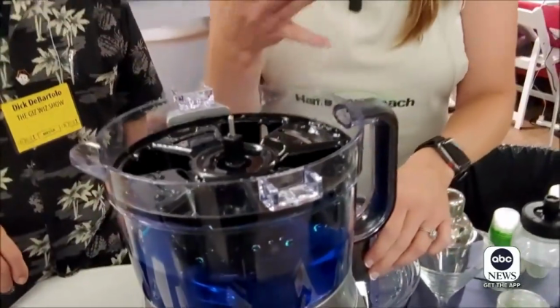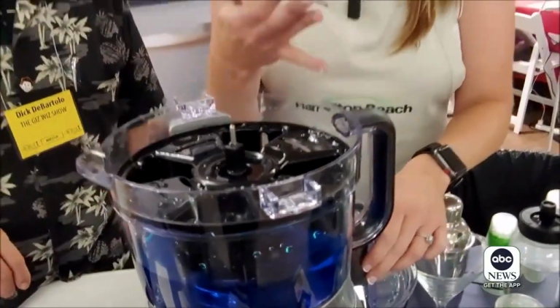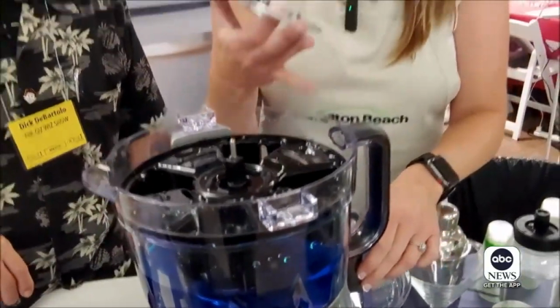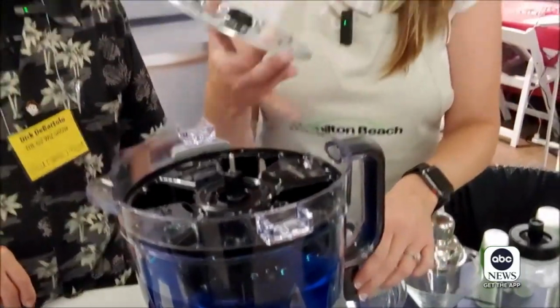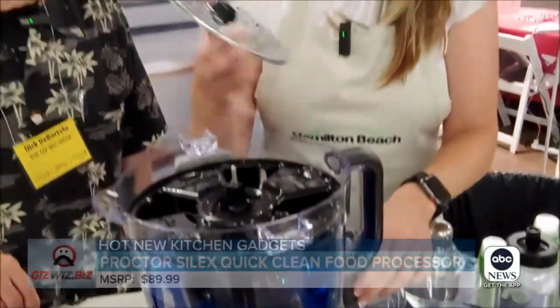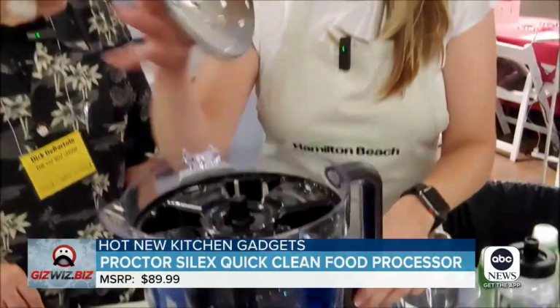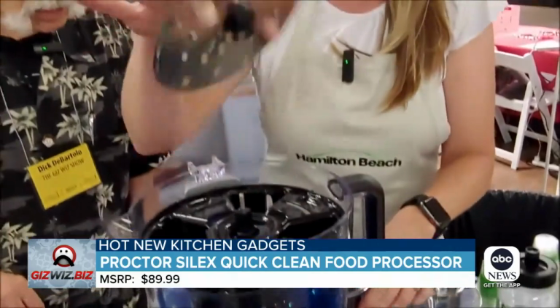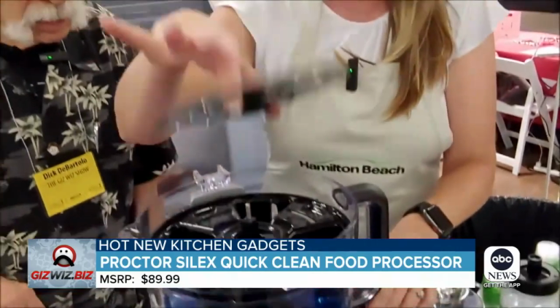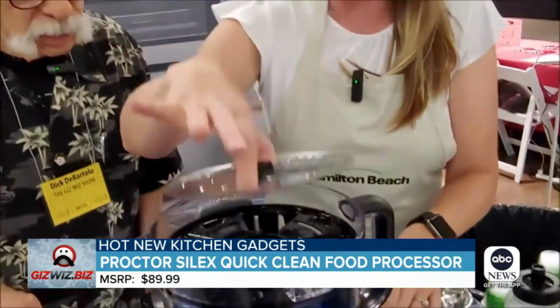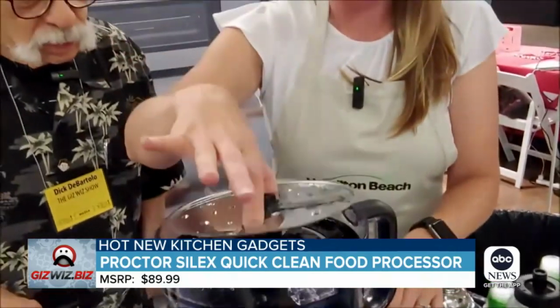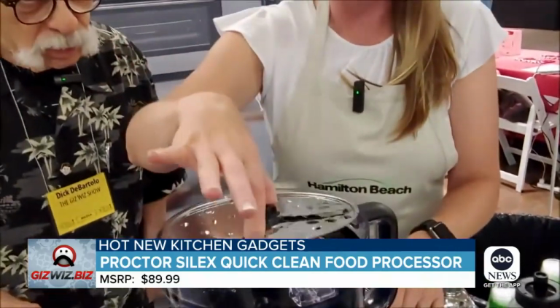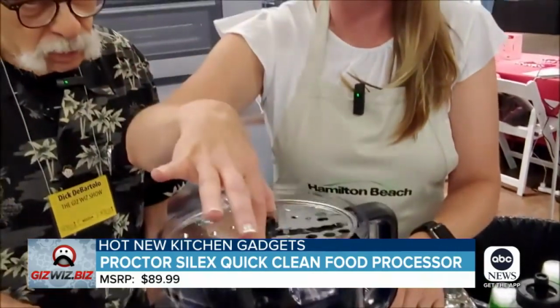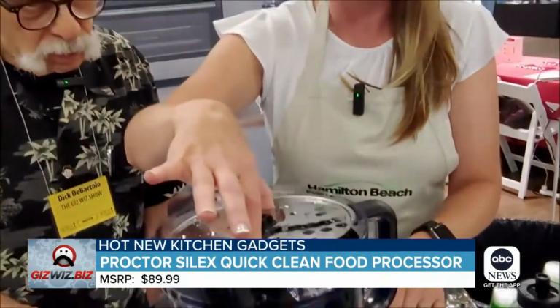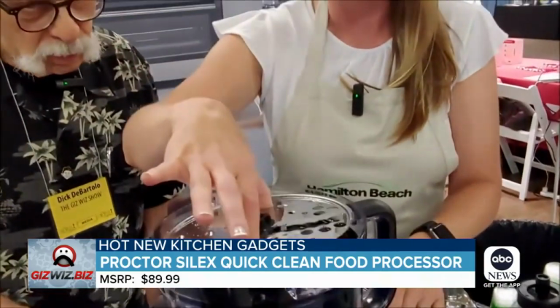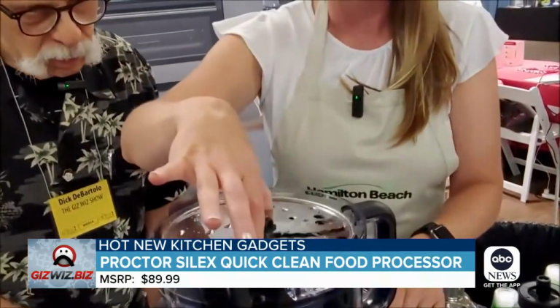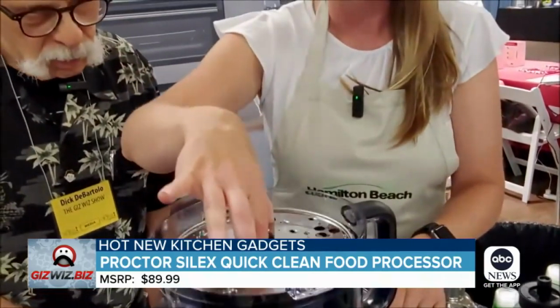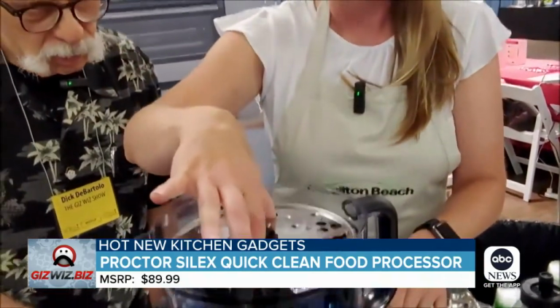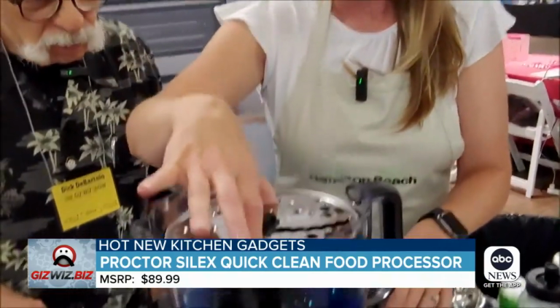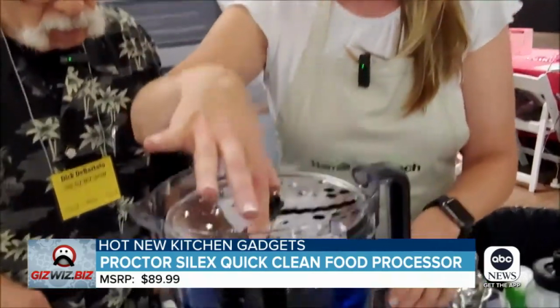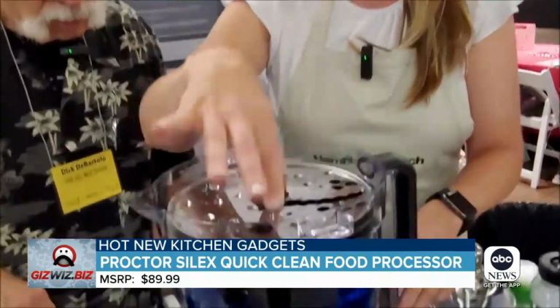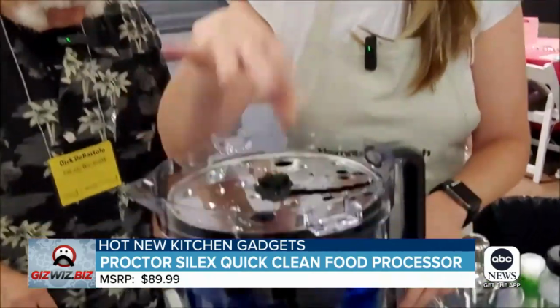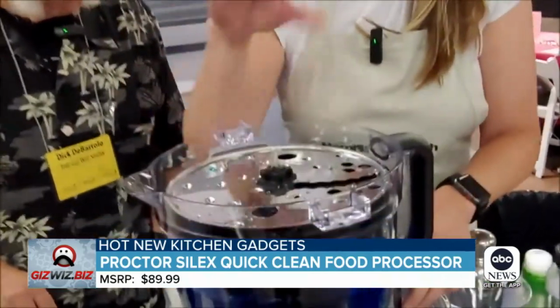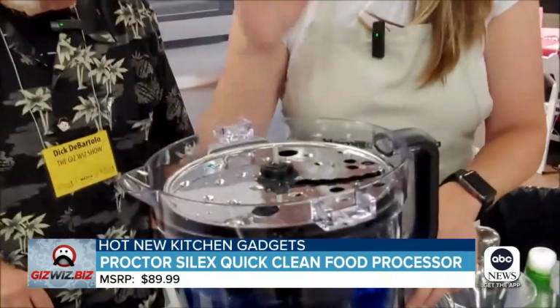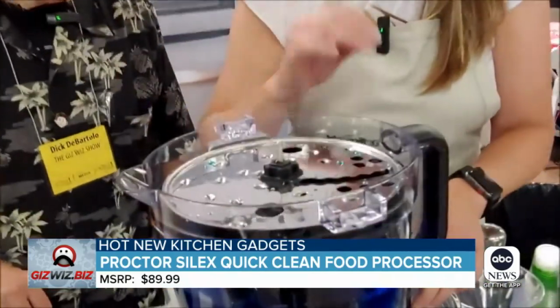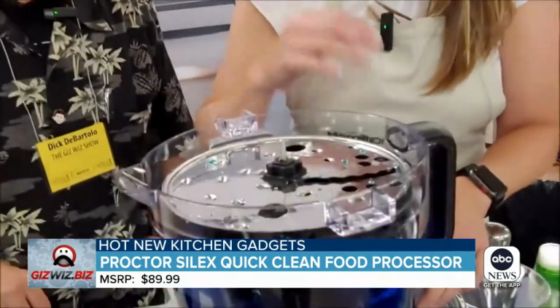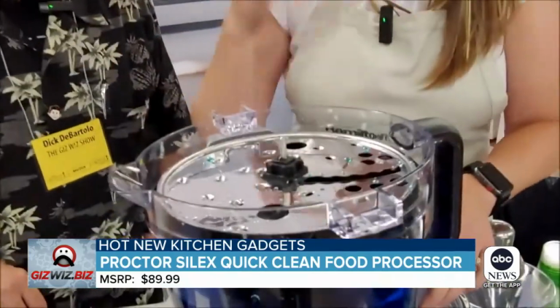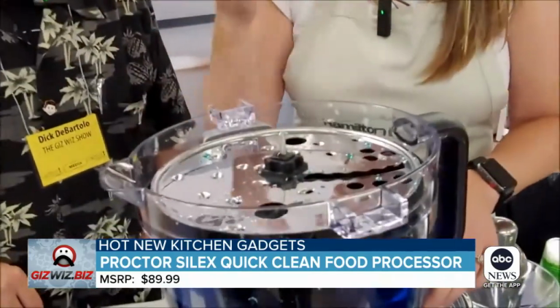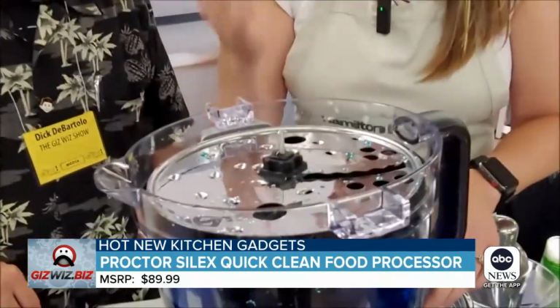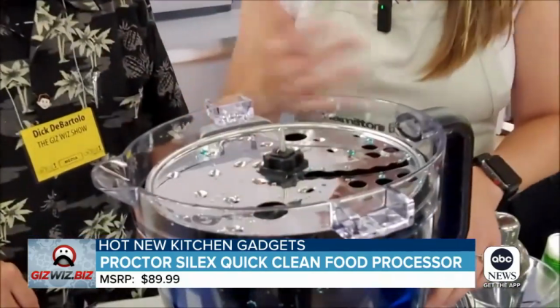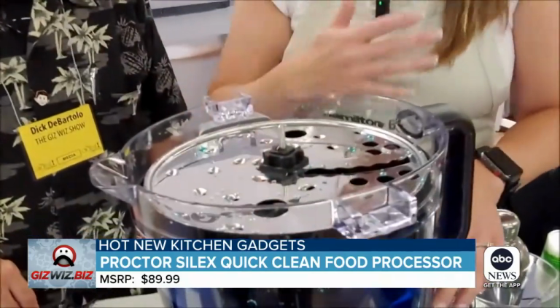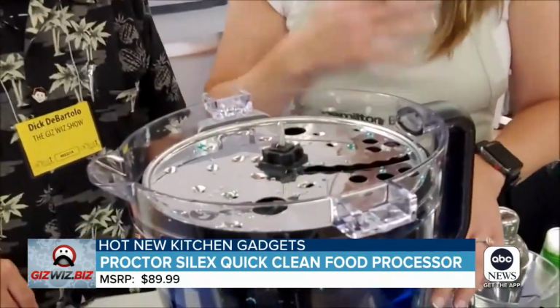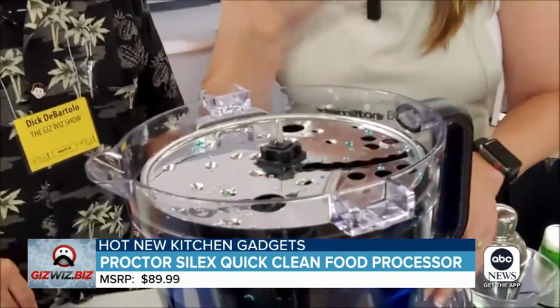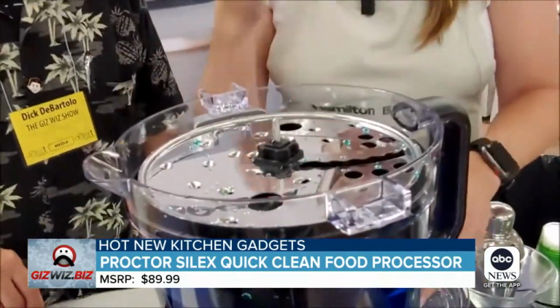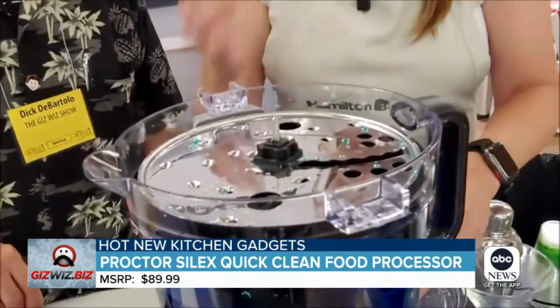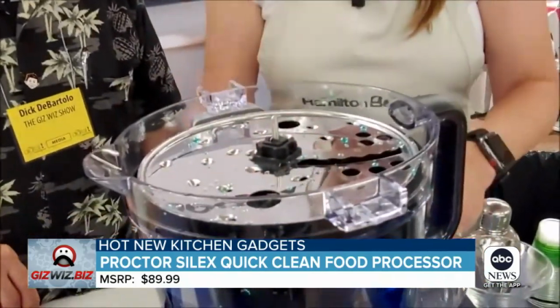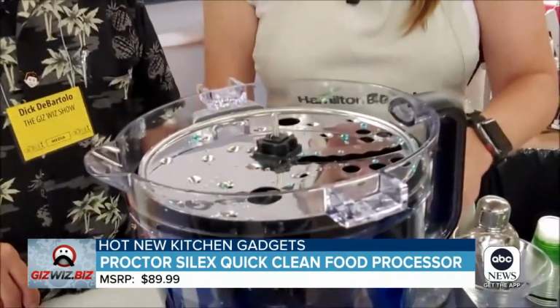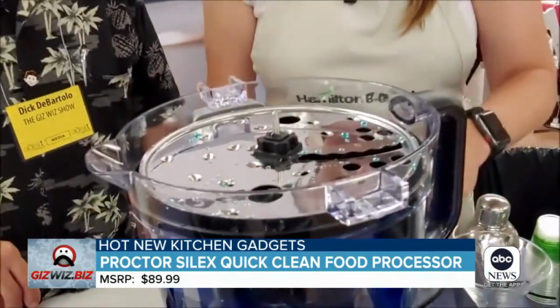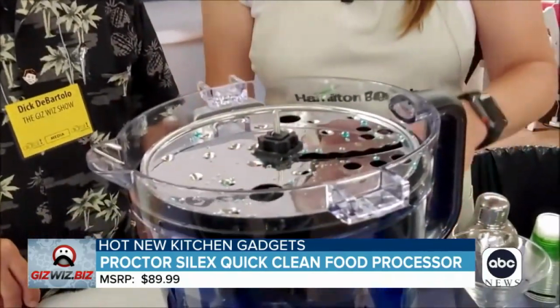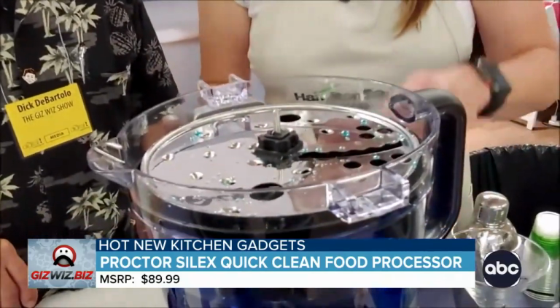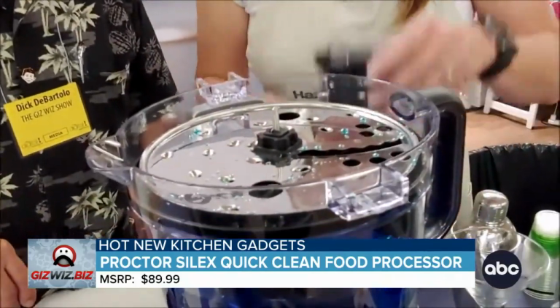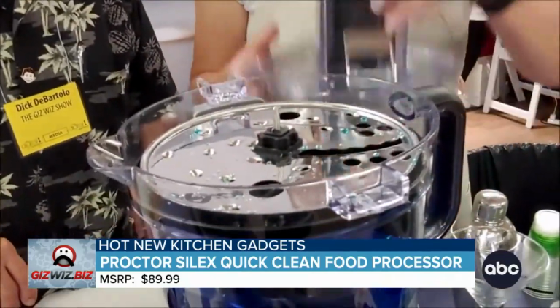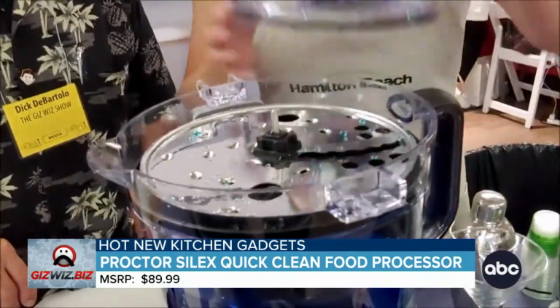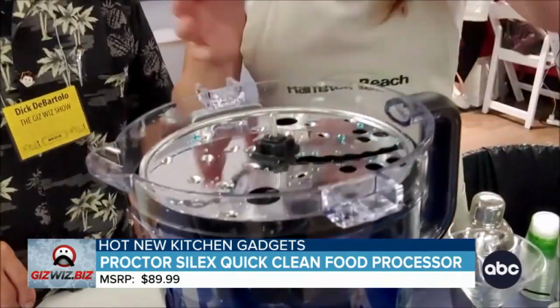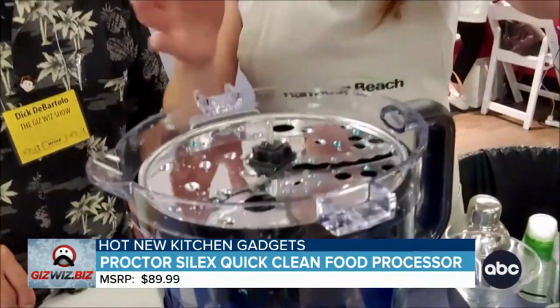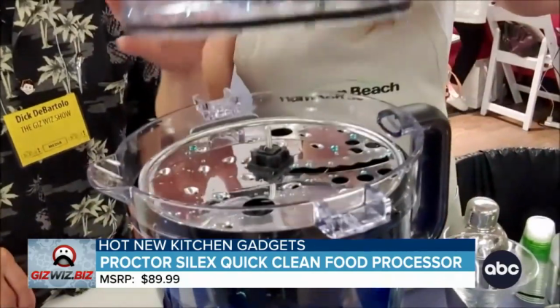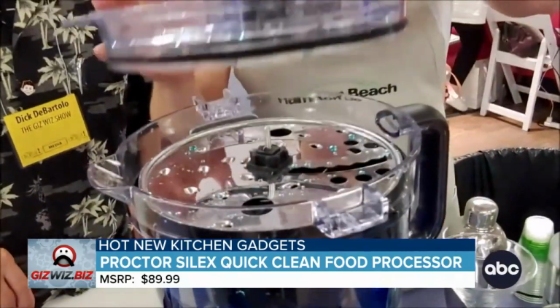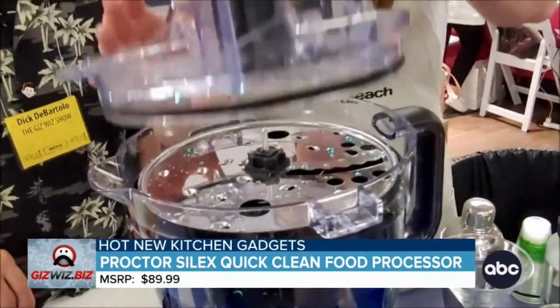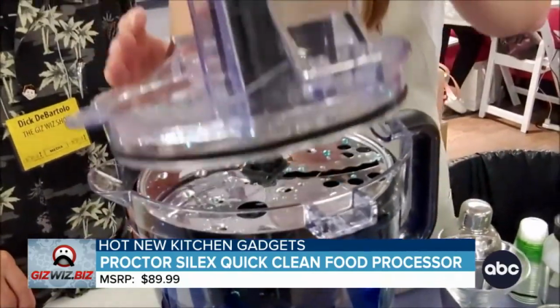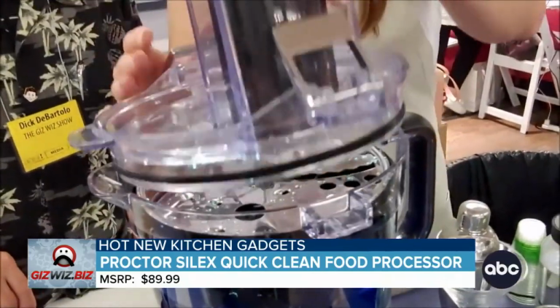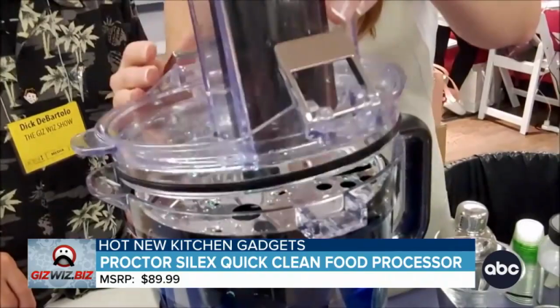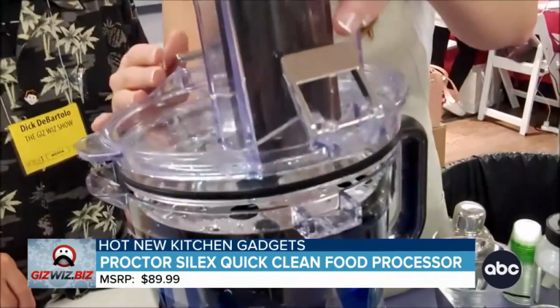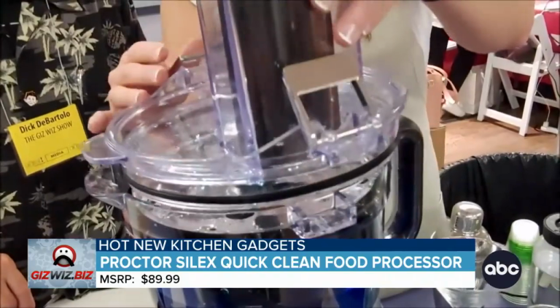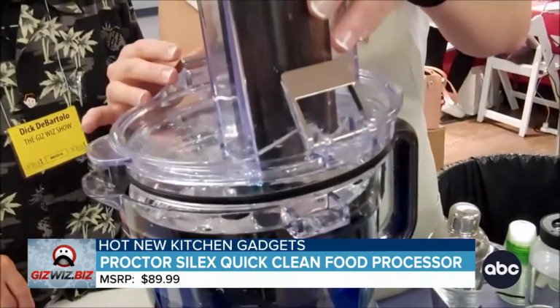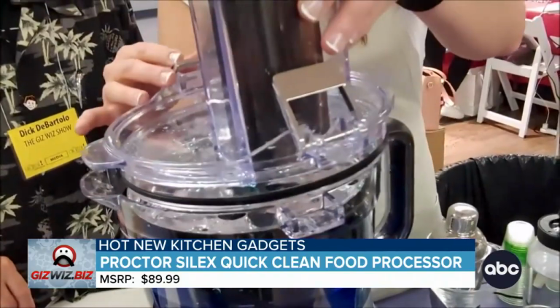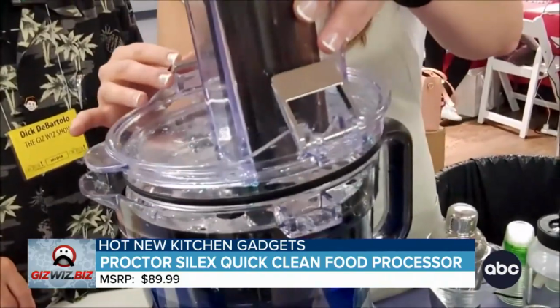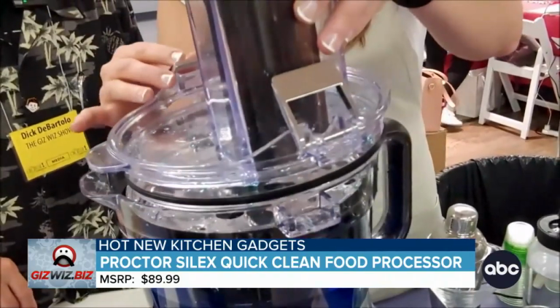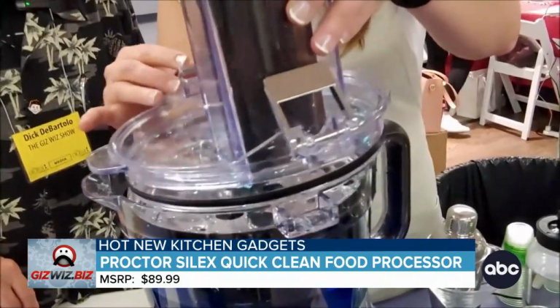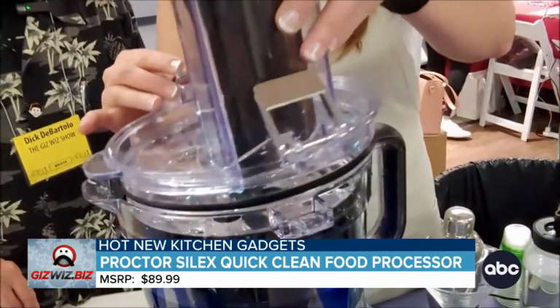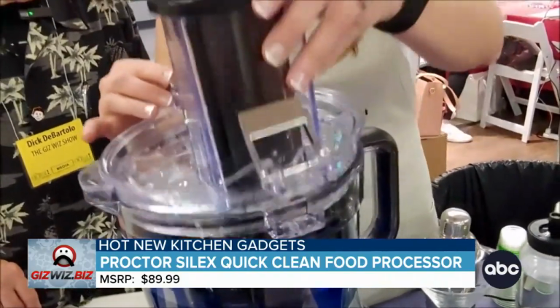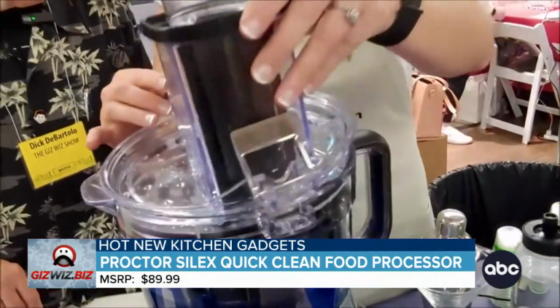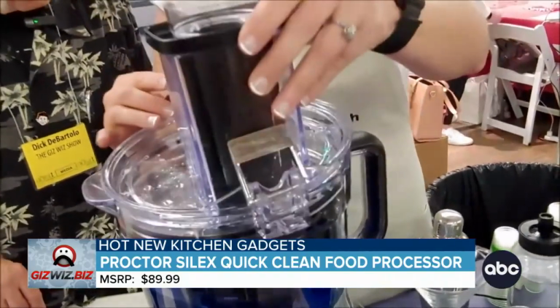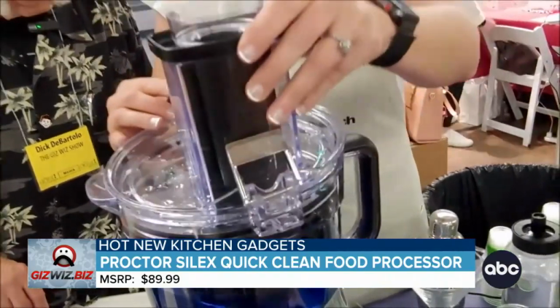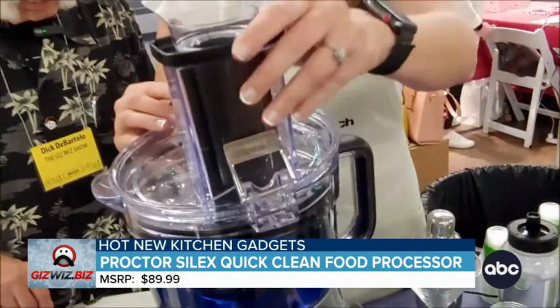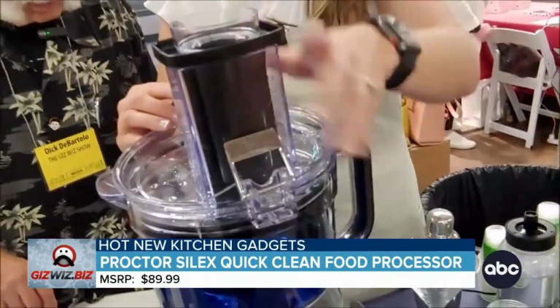If you use your disc for slicing, chopping, shredding, you can put that on top to clean as well.